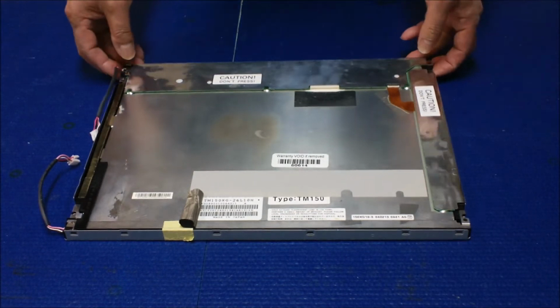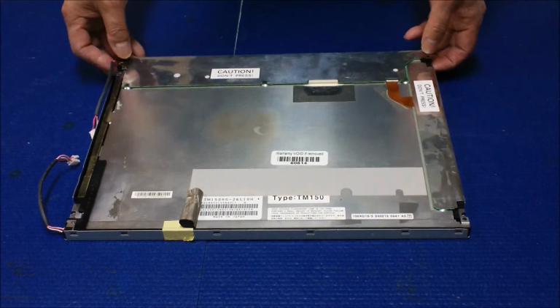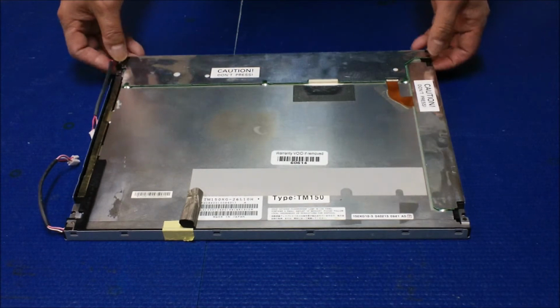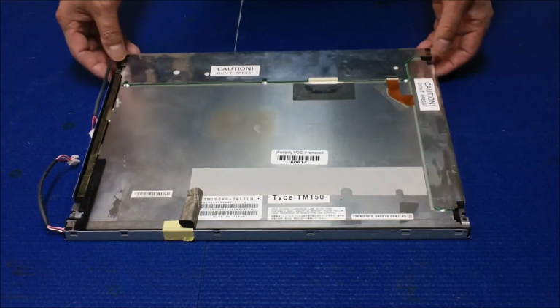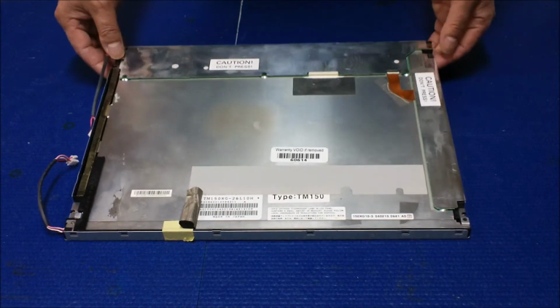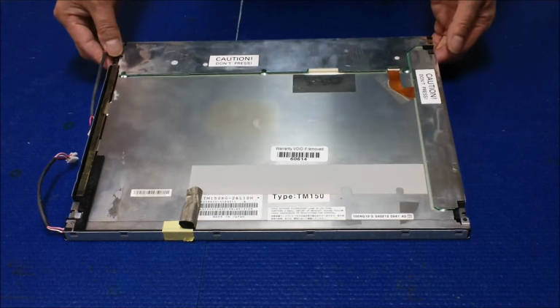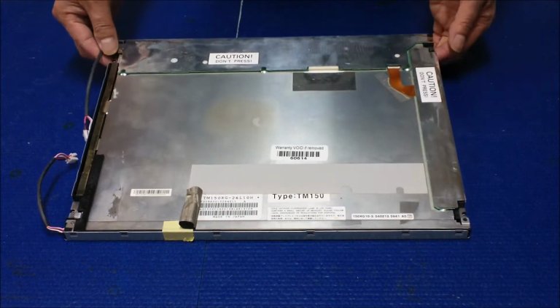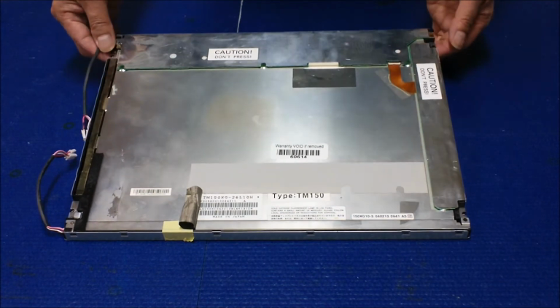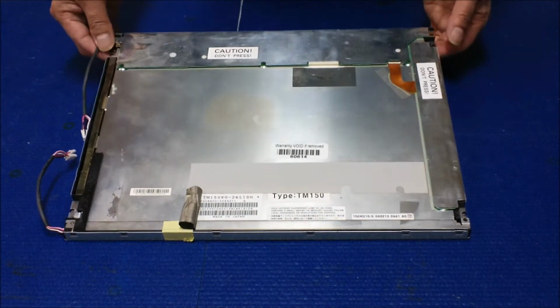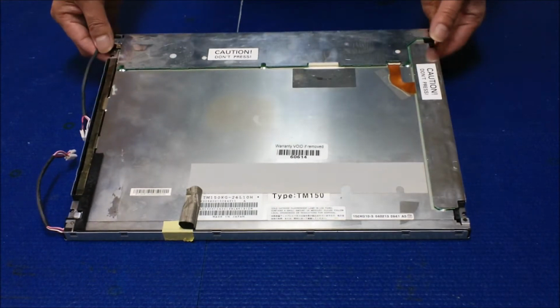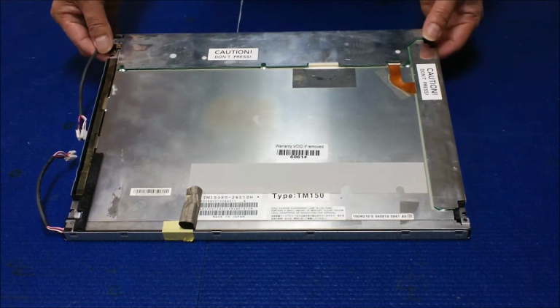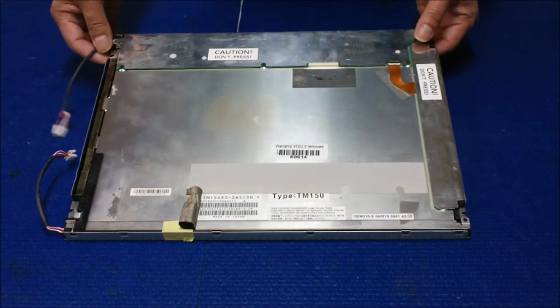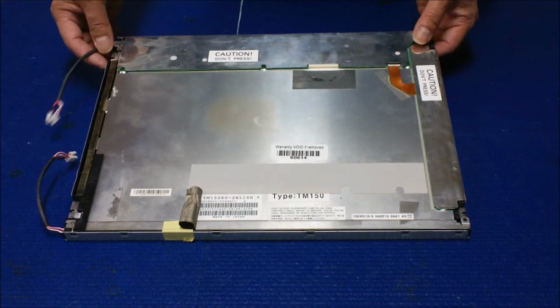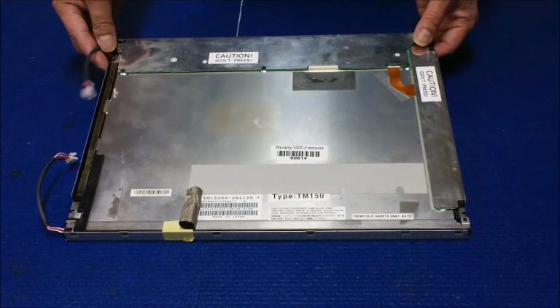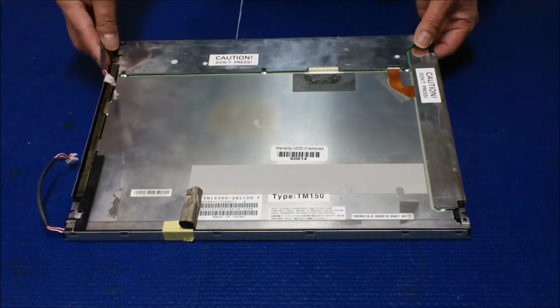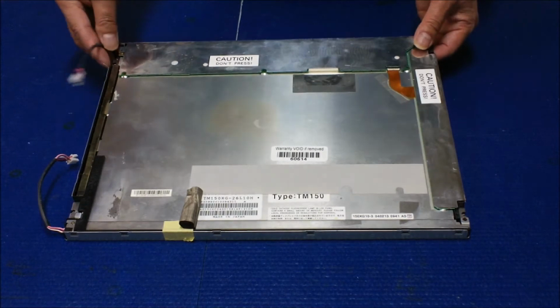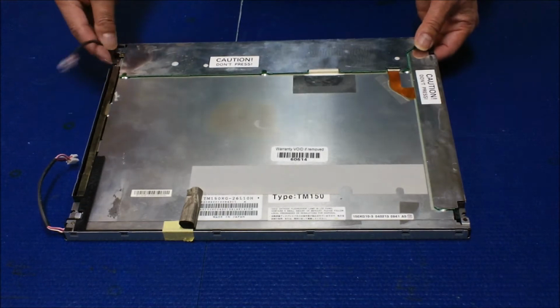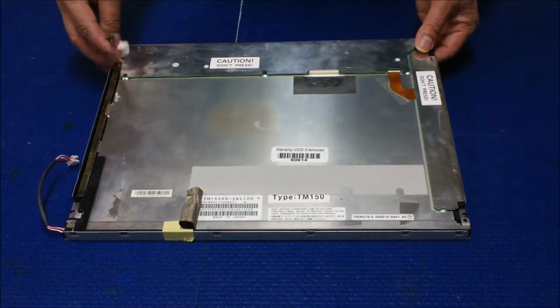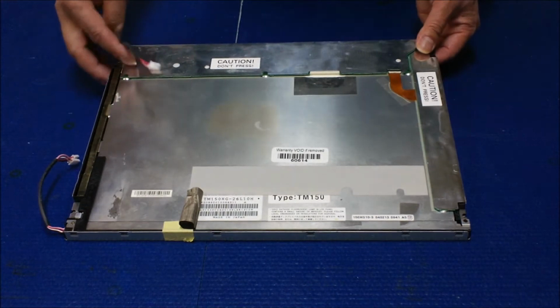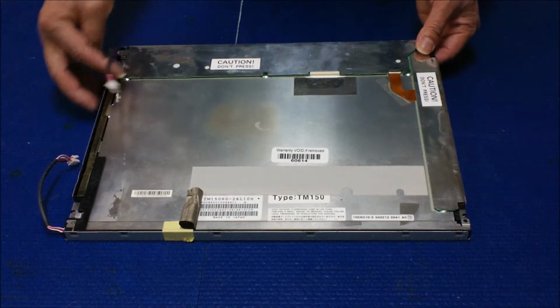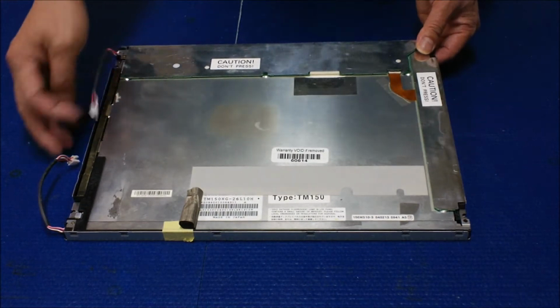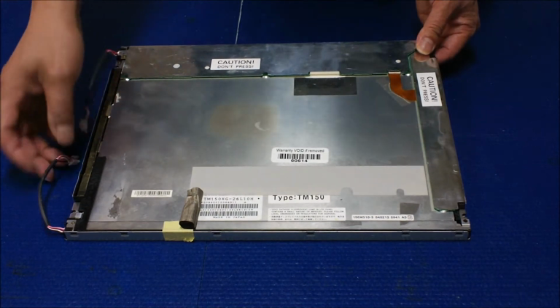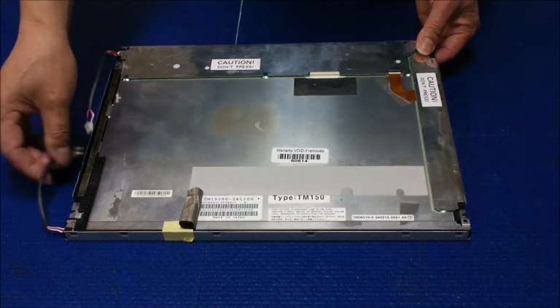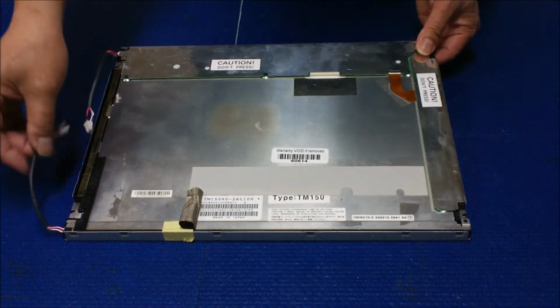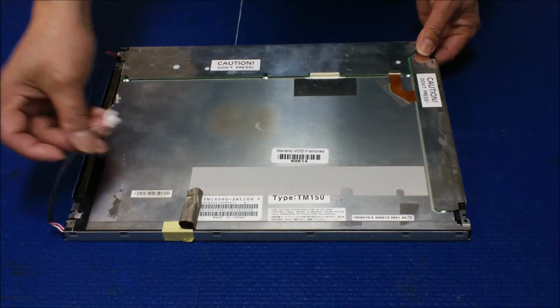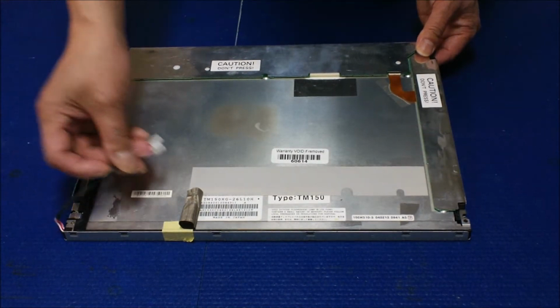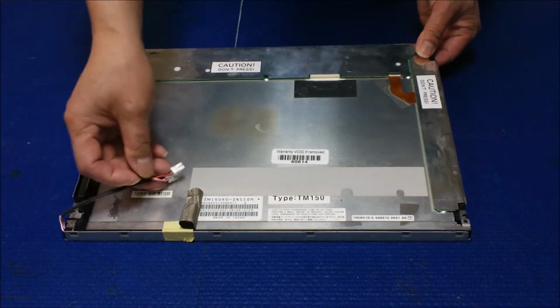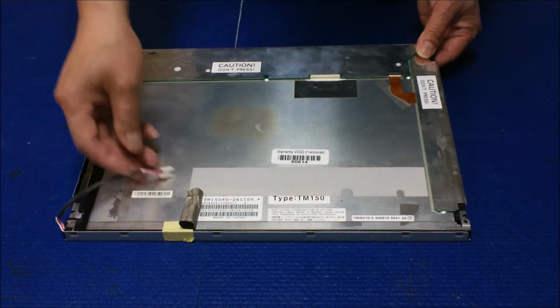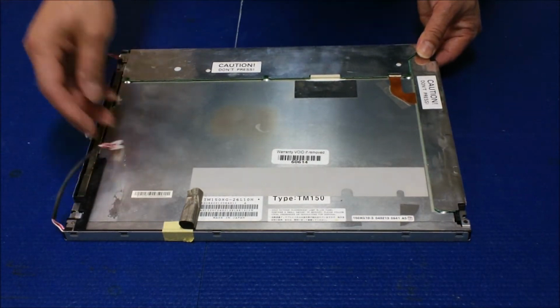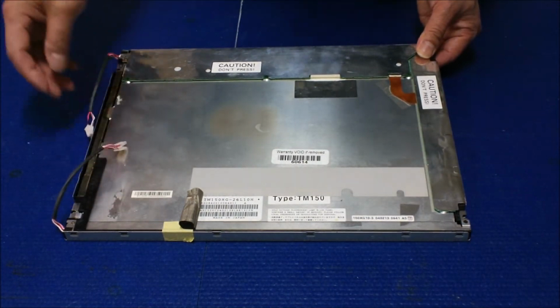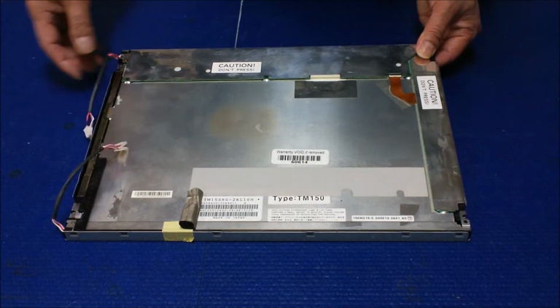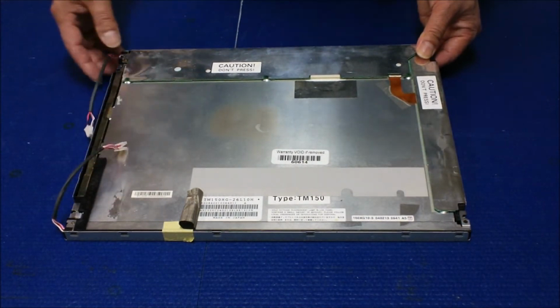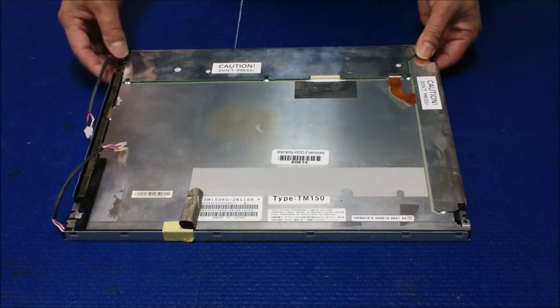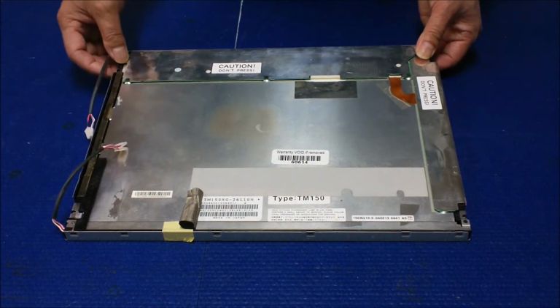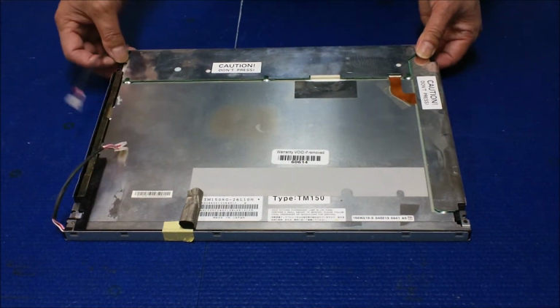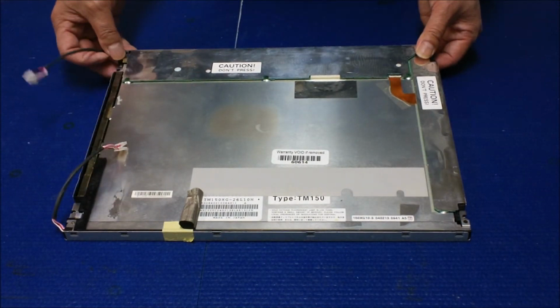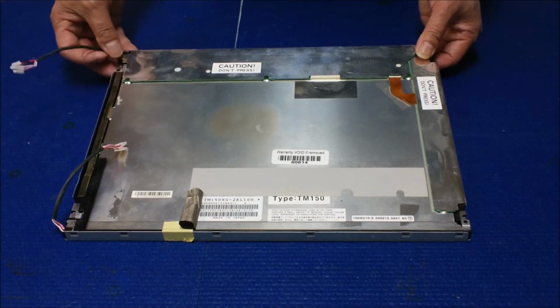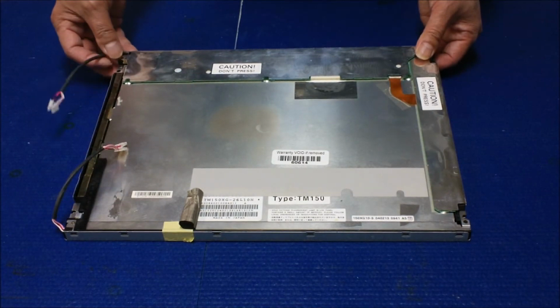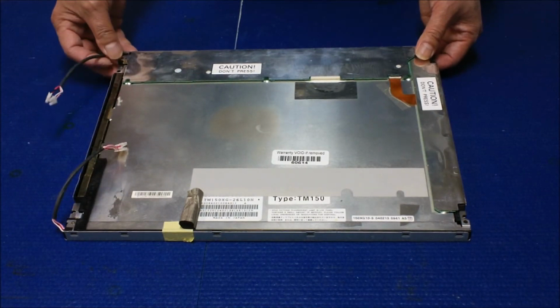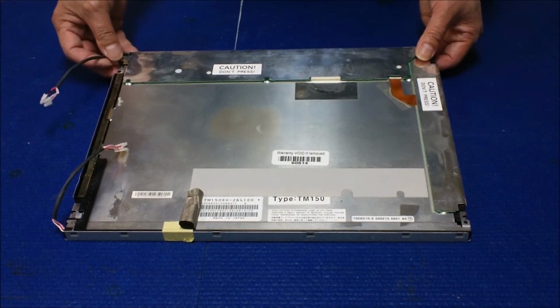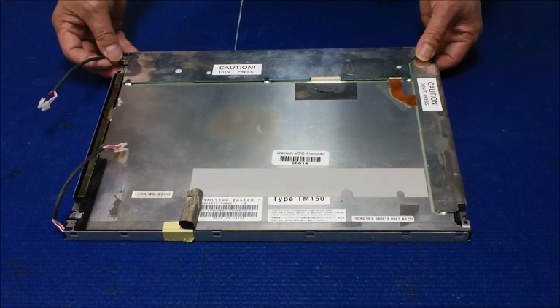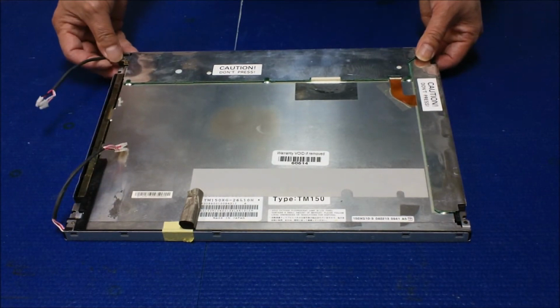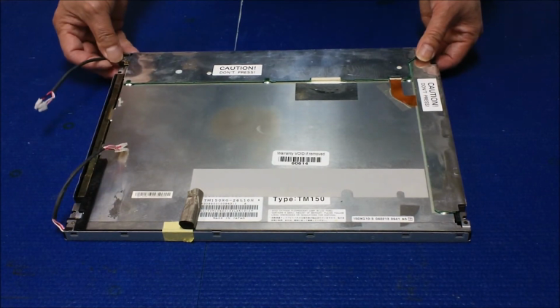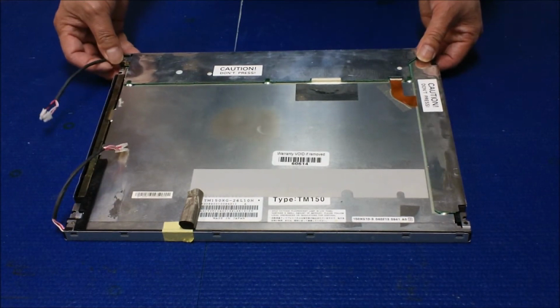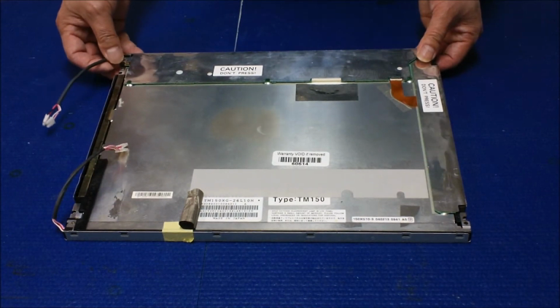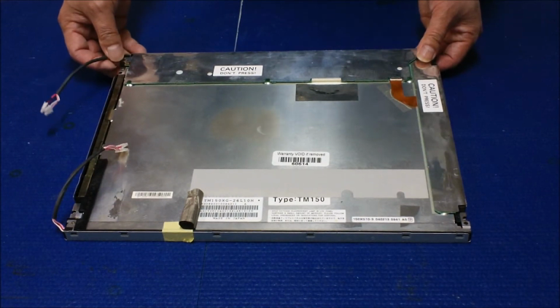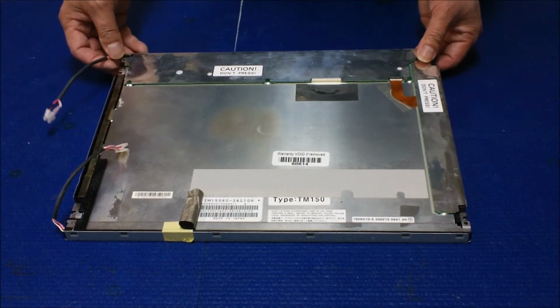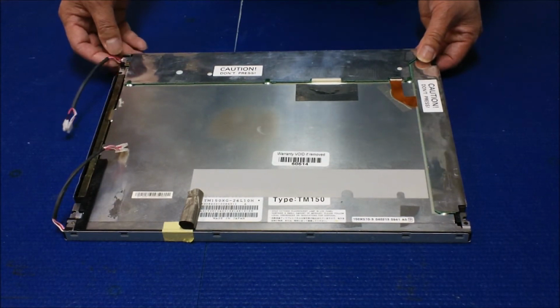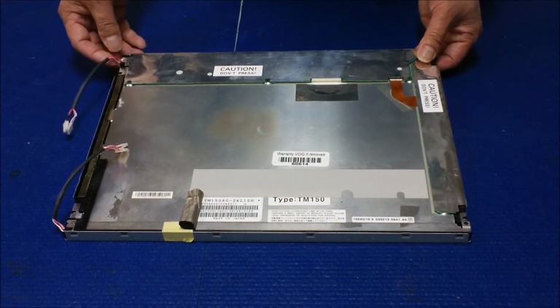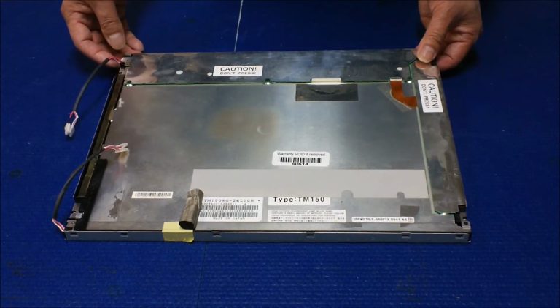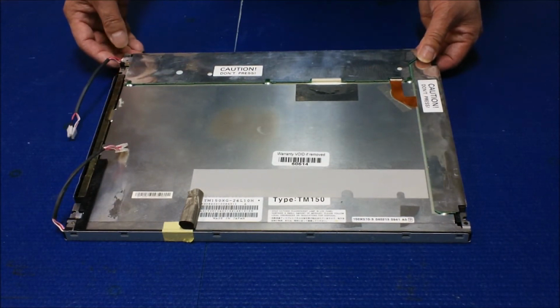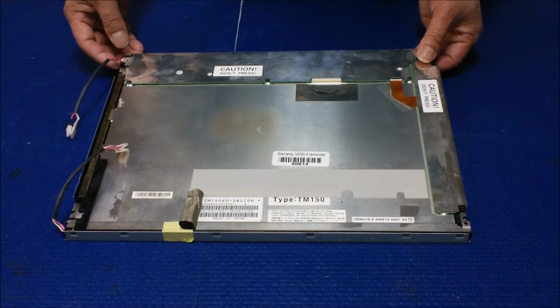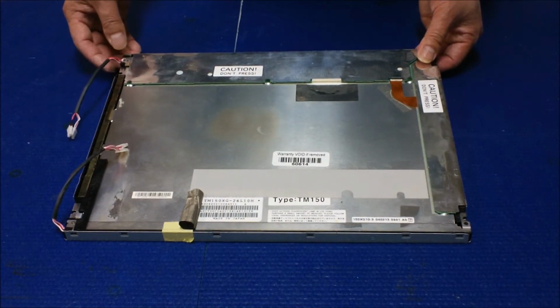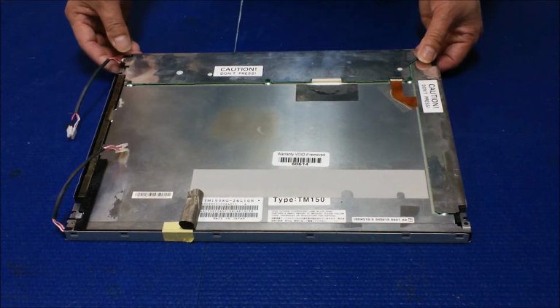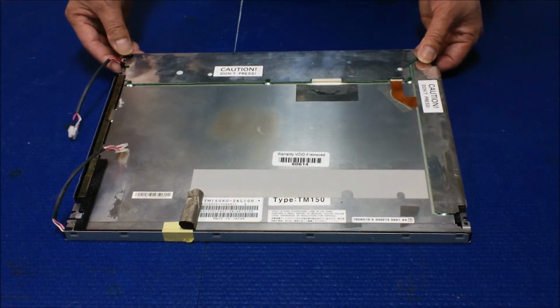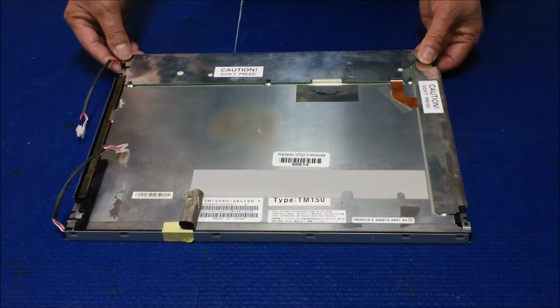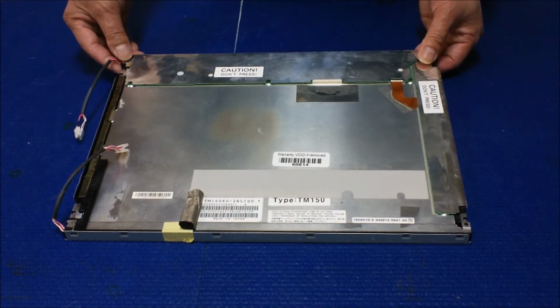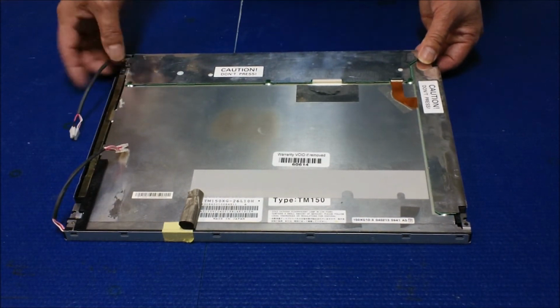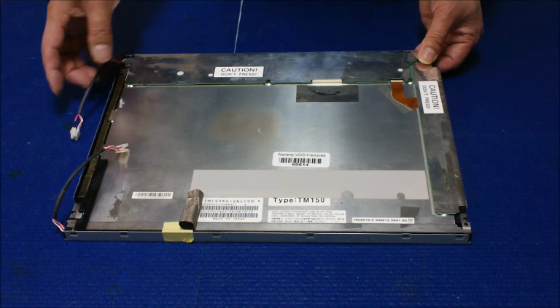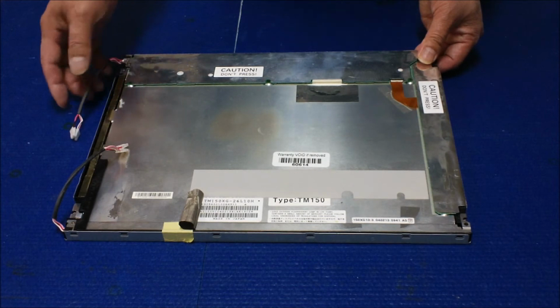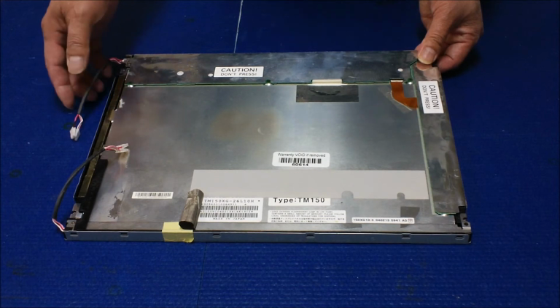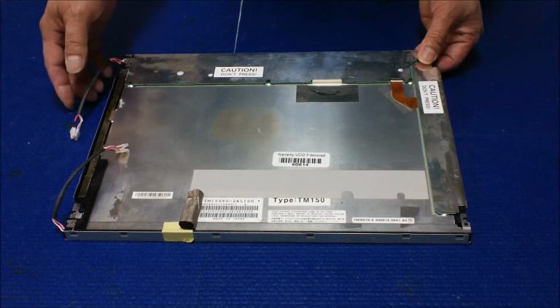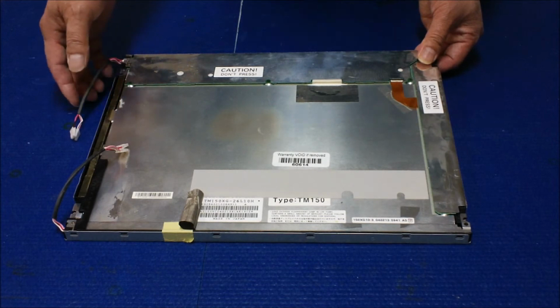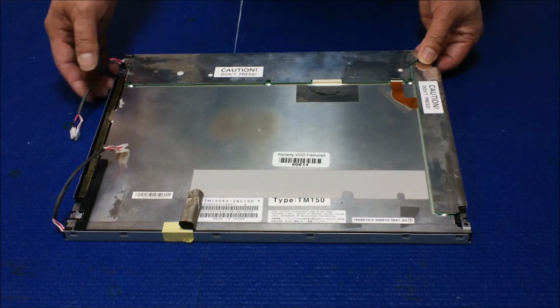This screen has four lamps total — two on the top and two on the bottom.